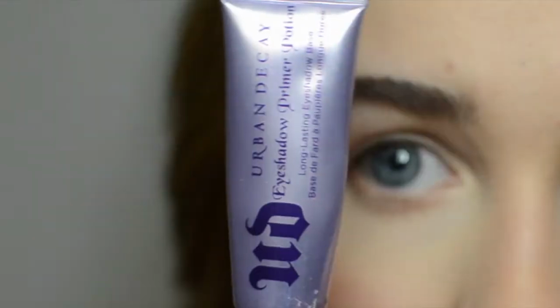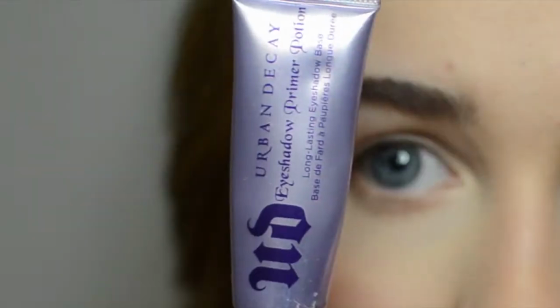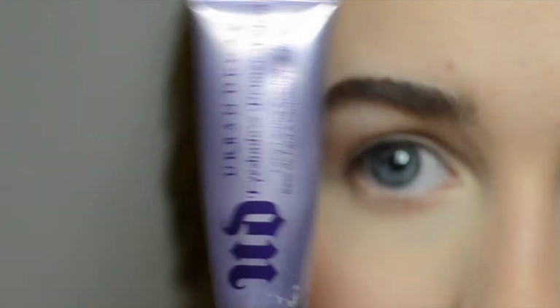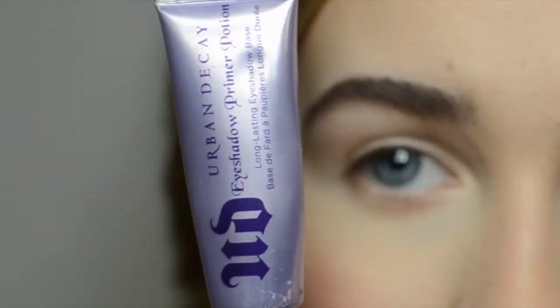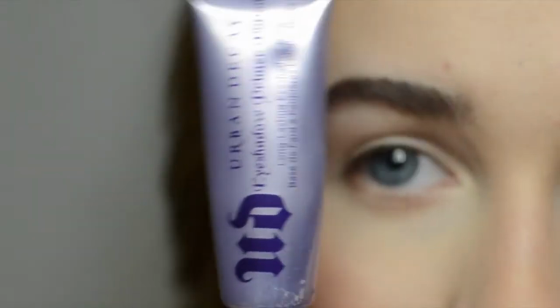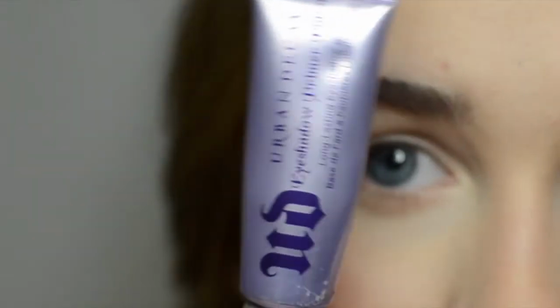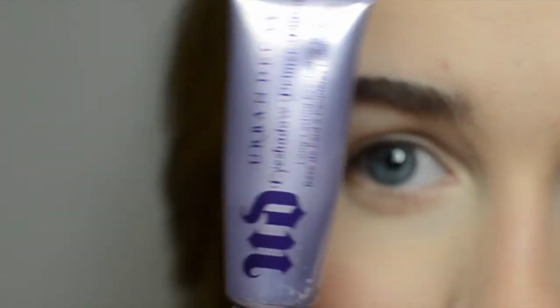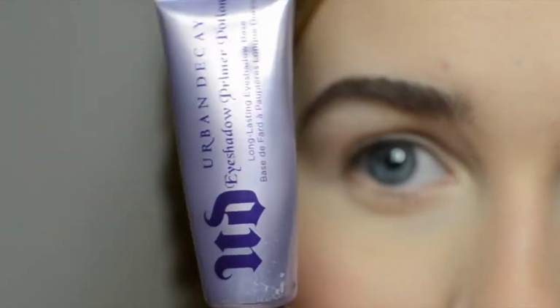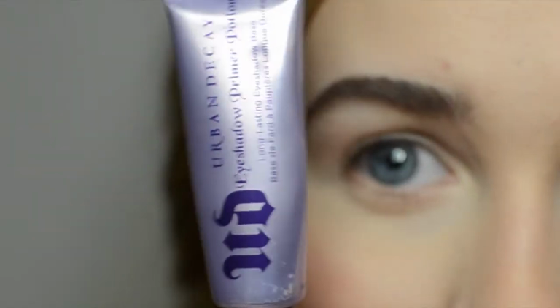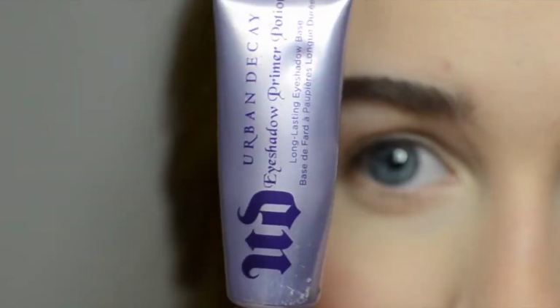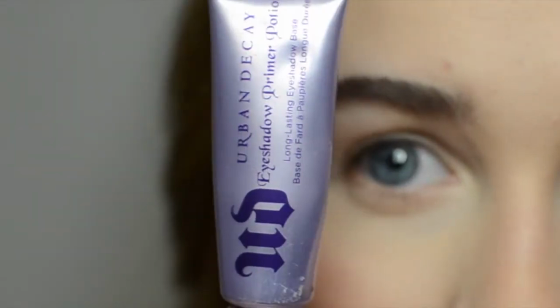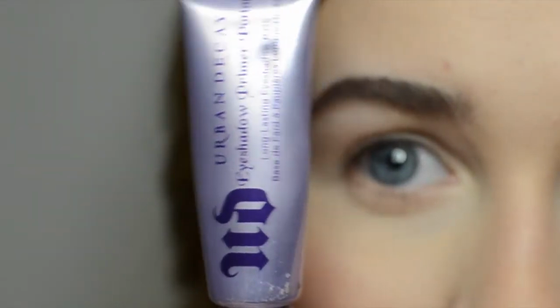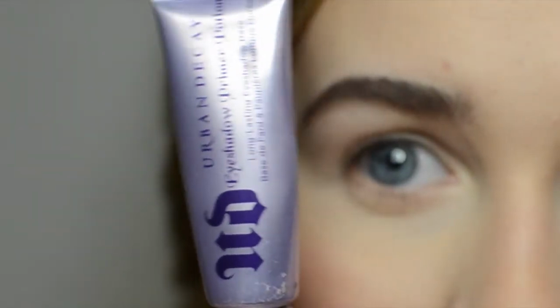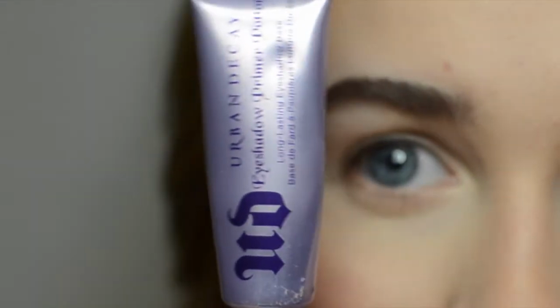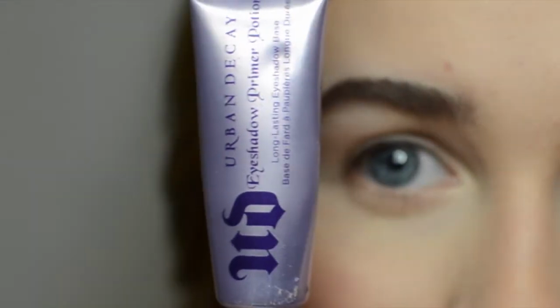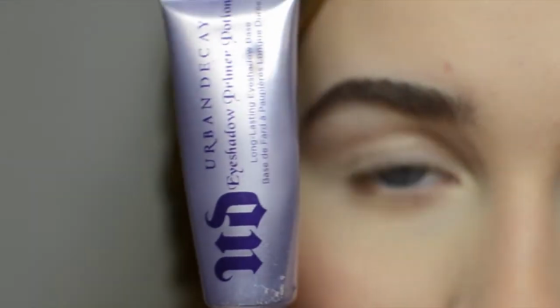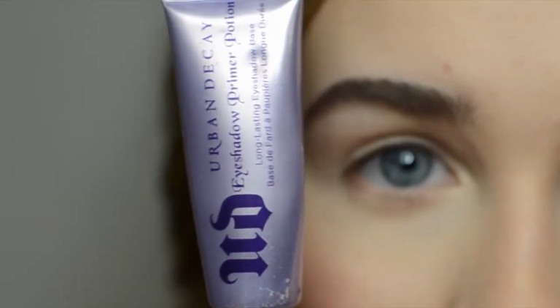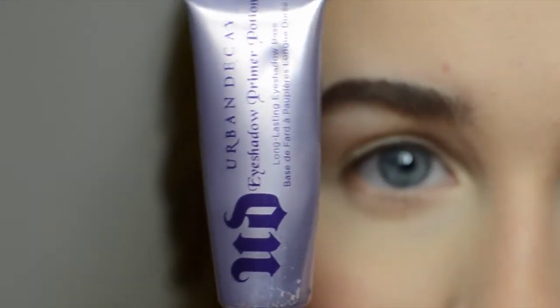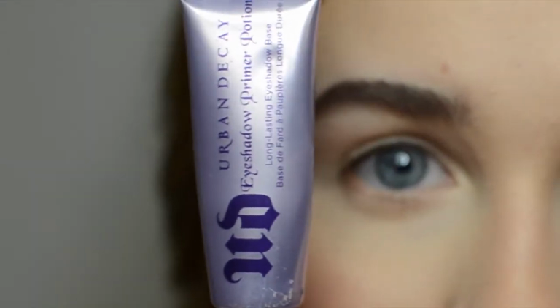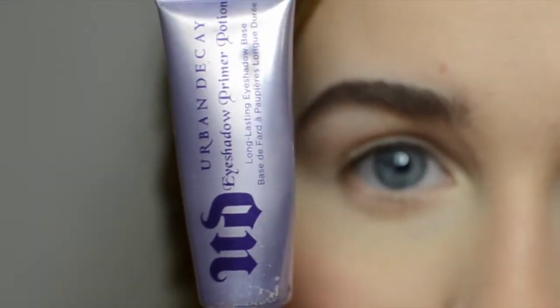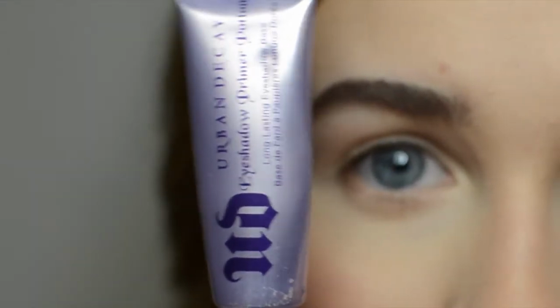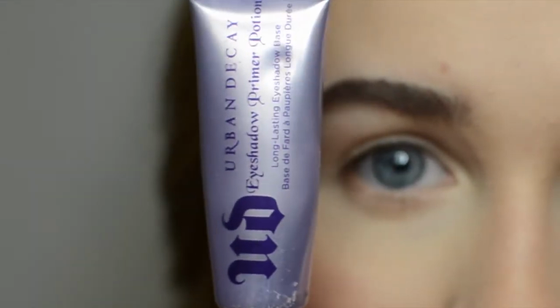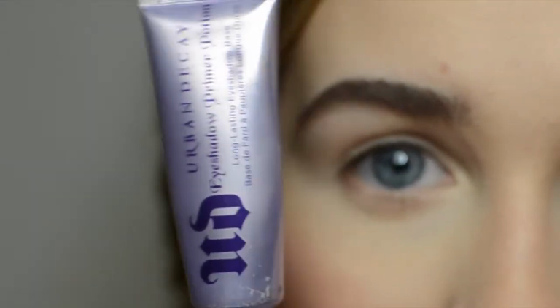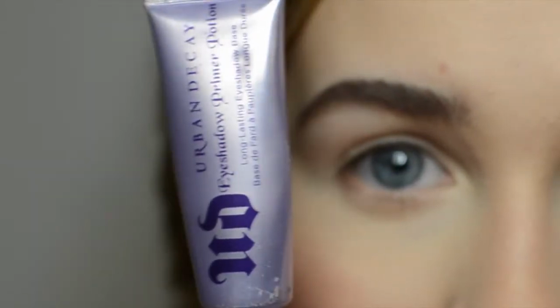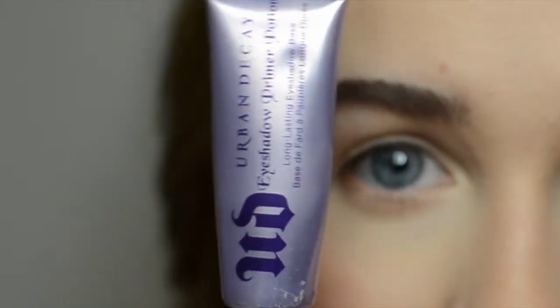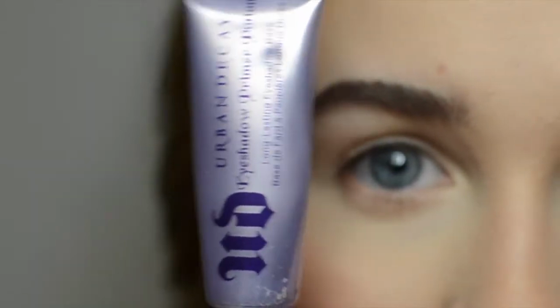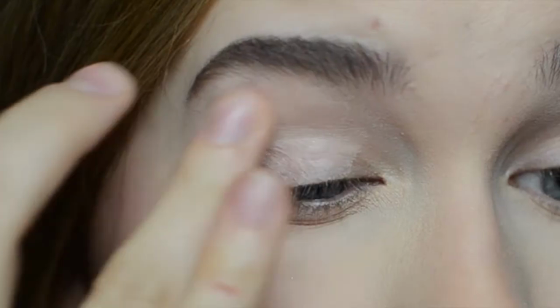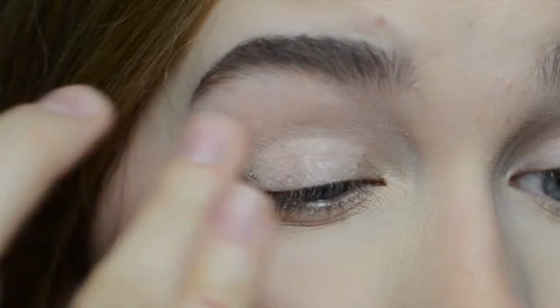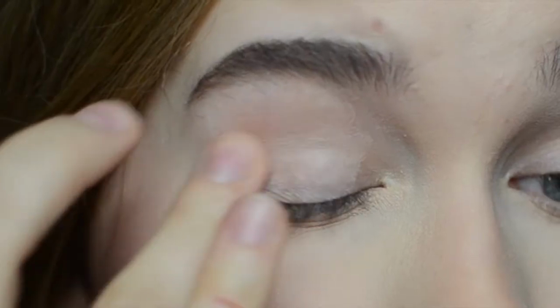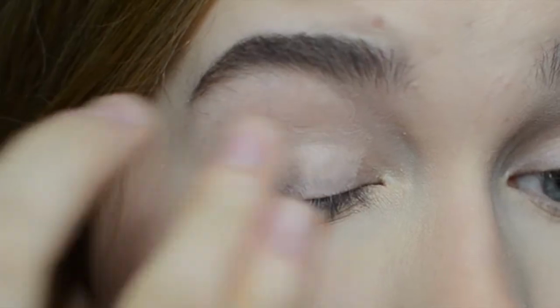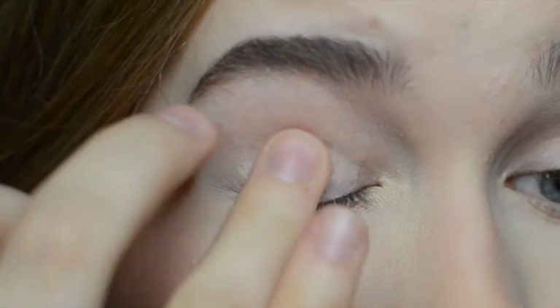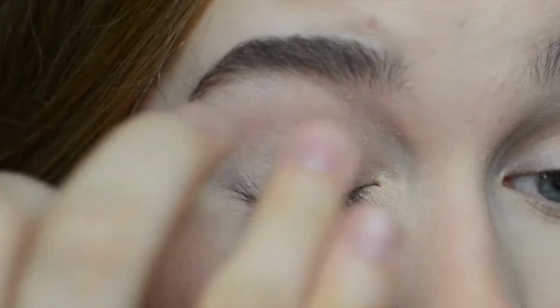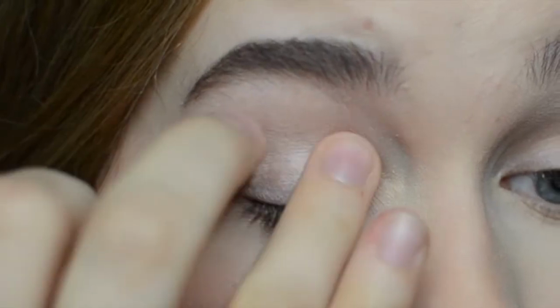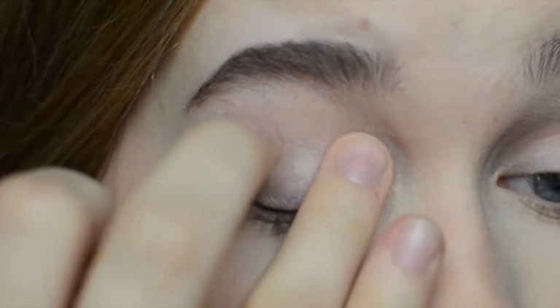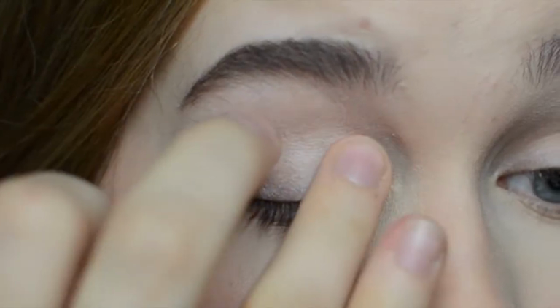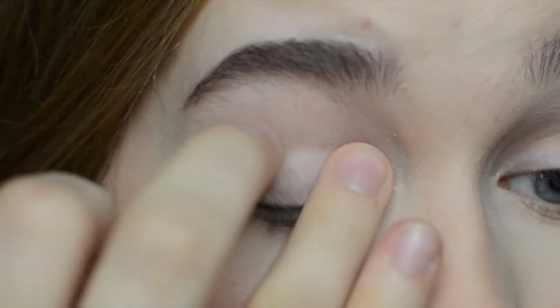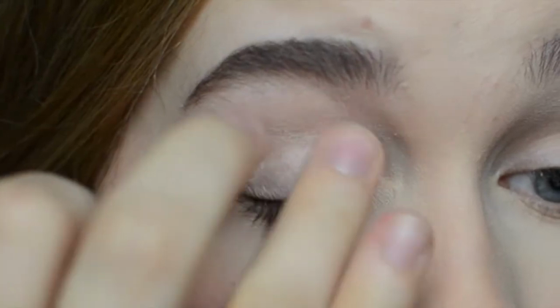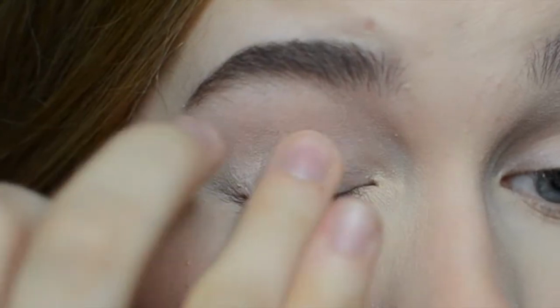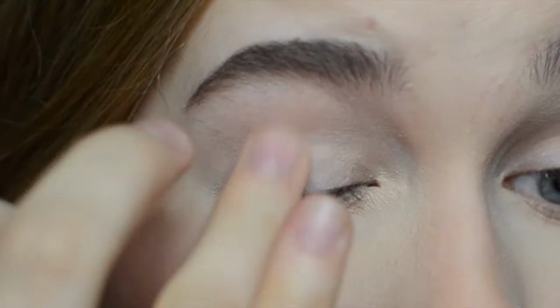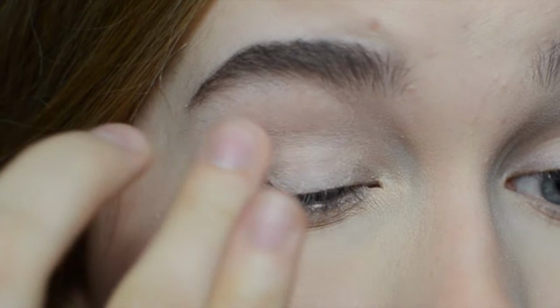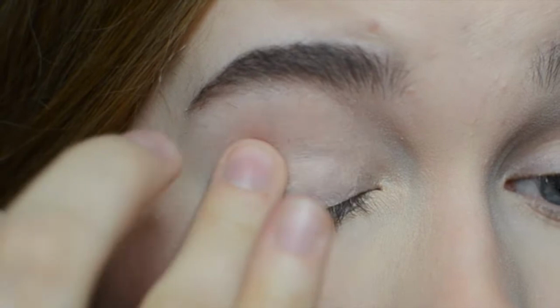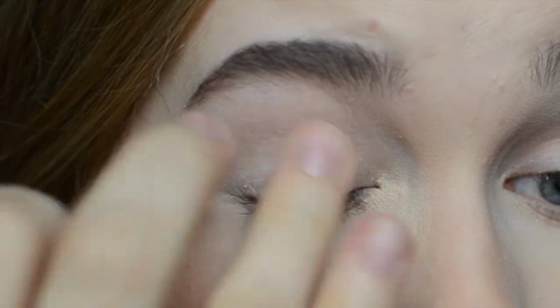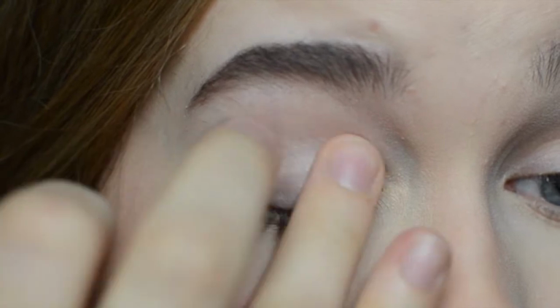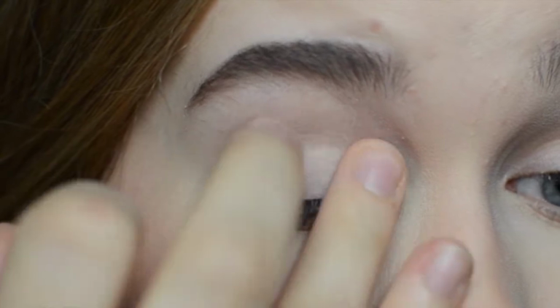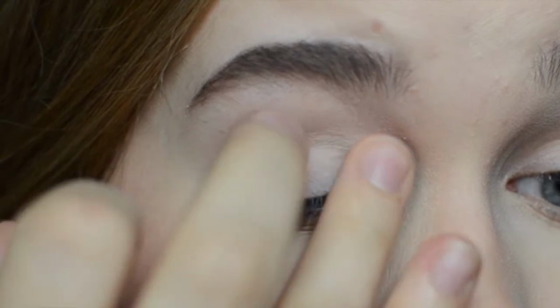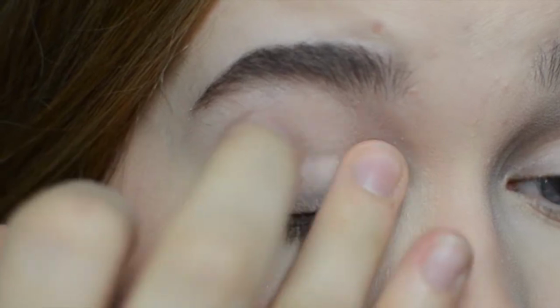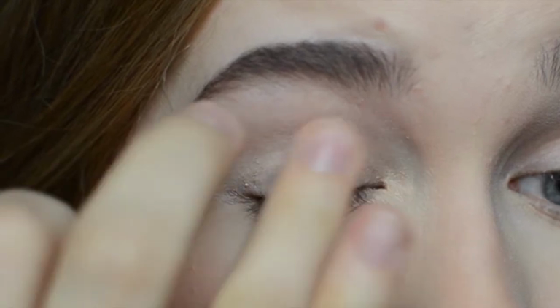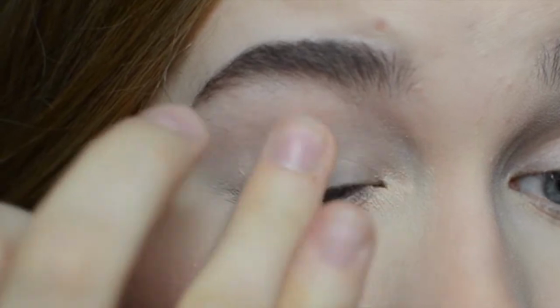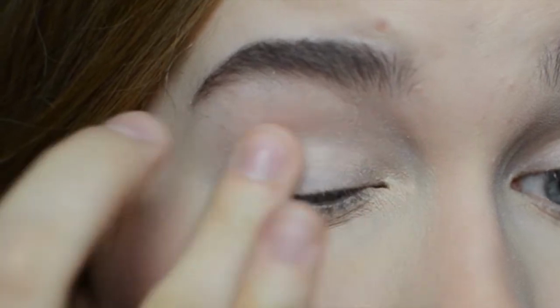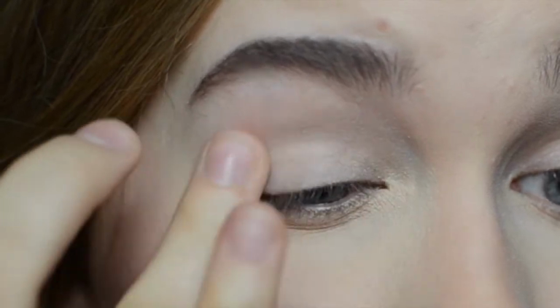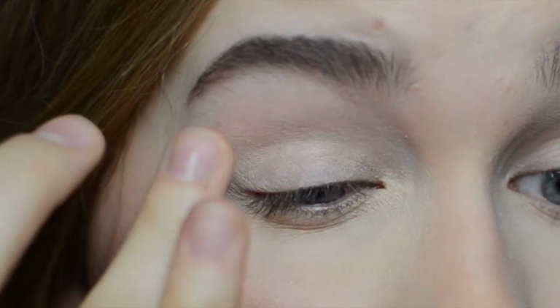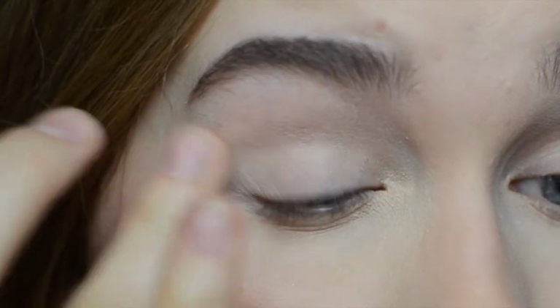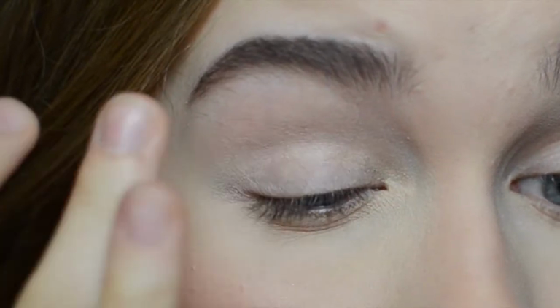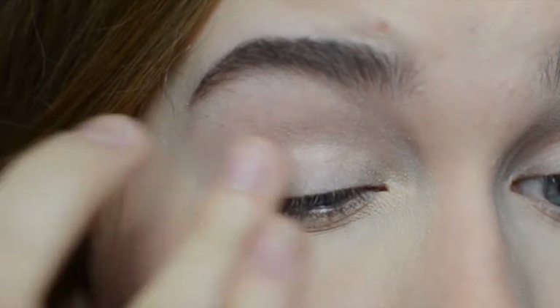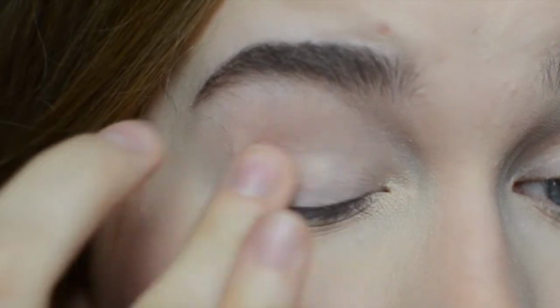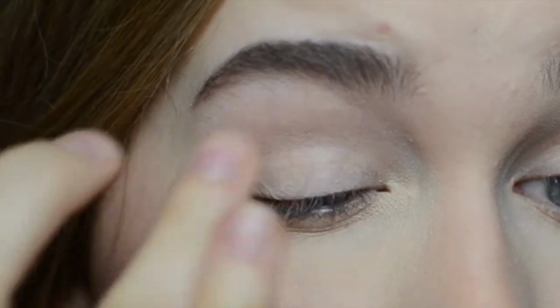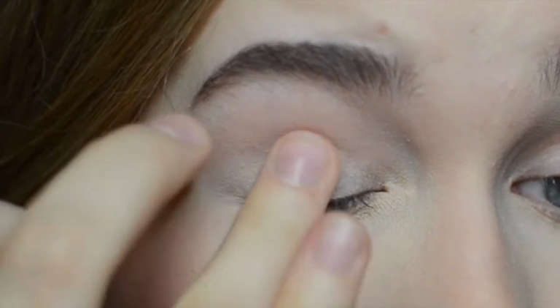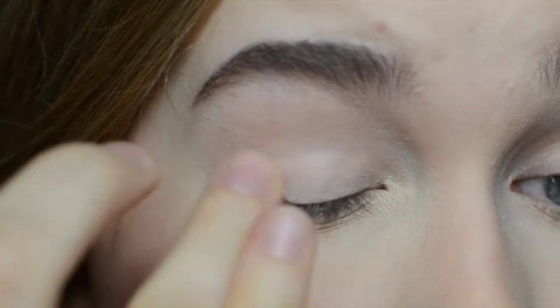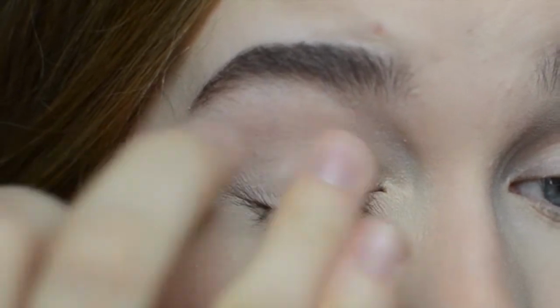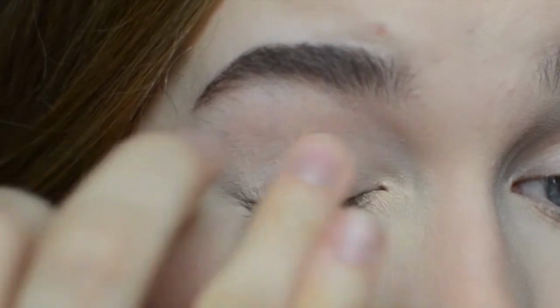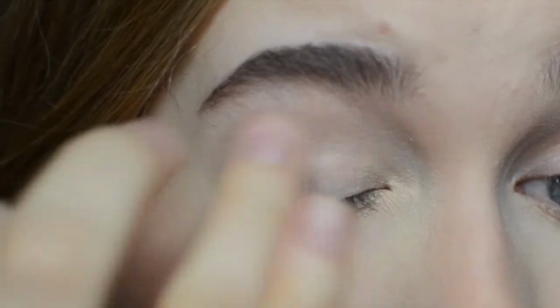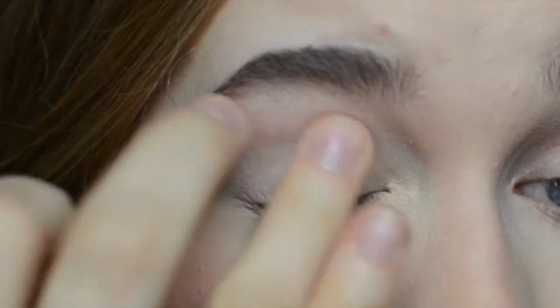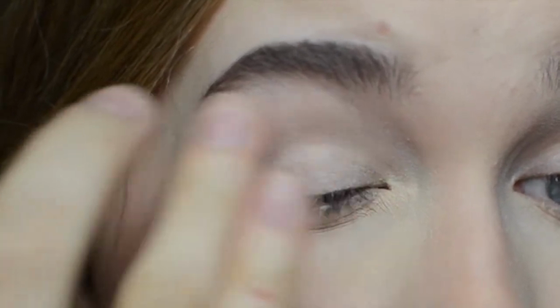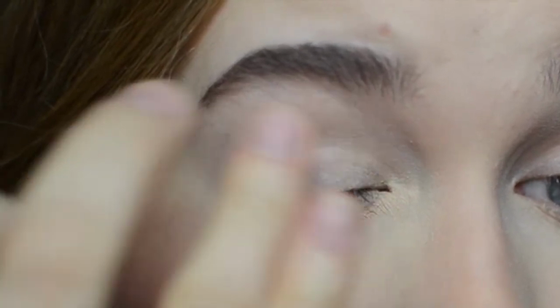Okay, so to begin with I'm taking the Urban Decay Primer Potion and I'm priming my eyes before the eyeshadow application.